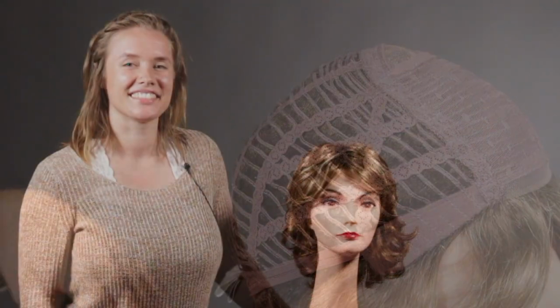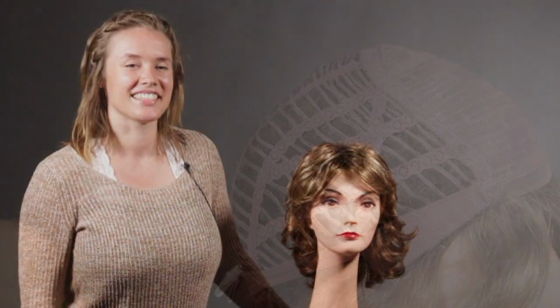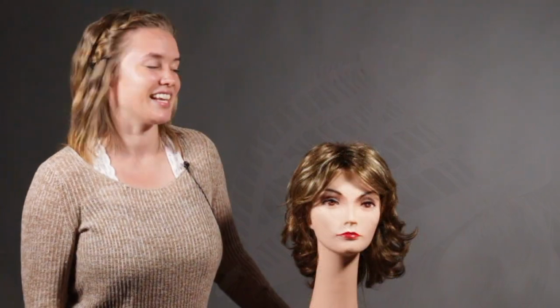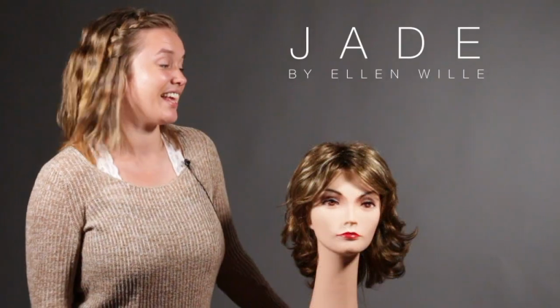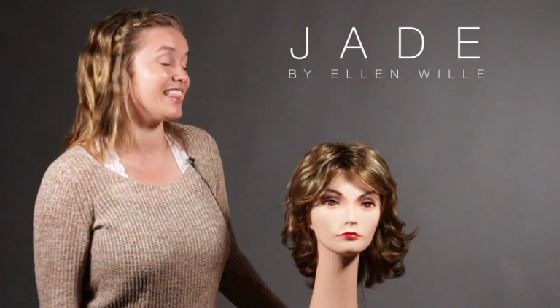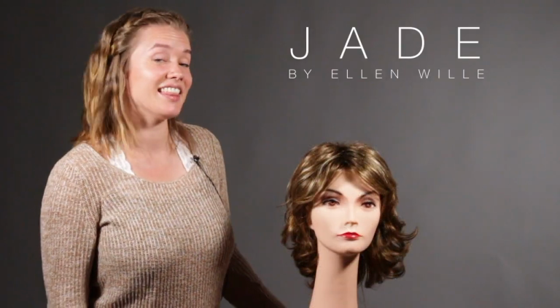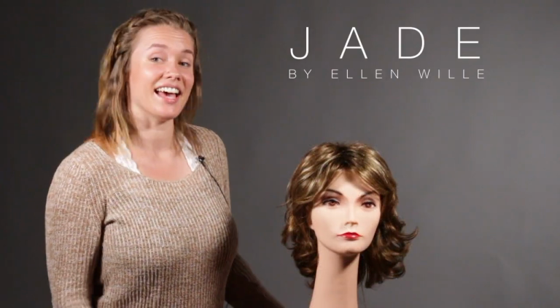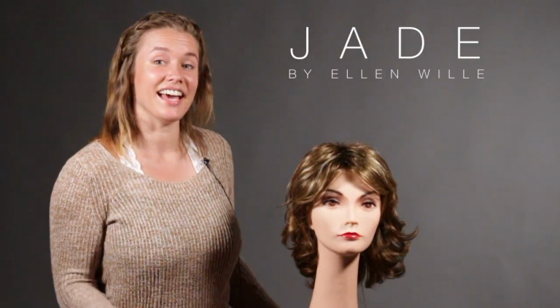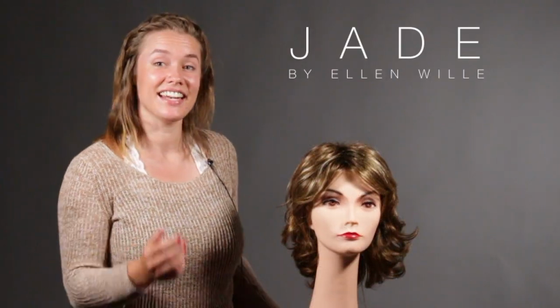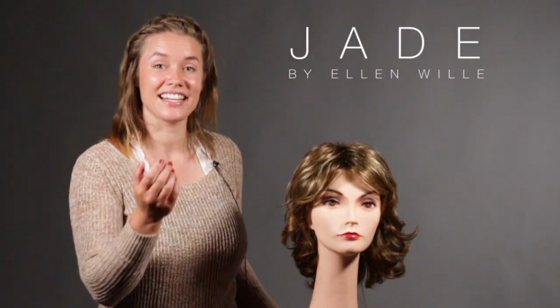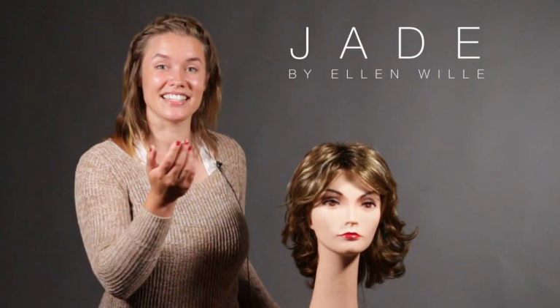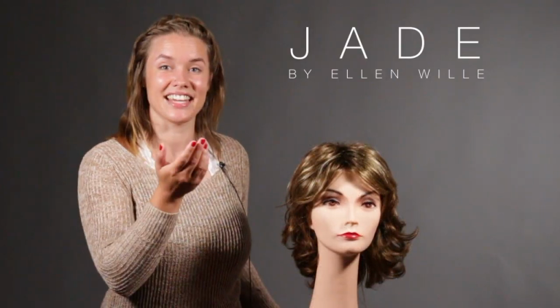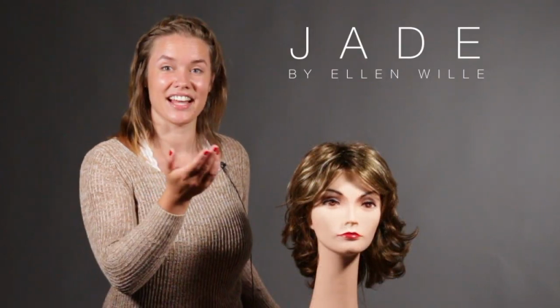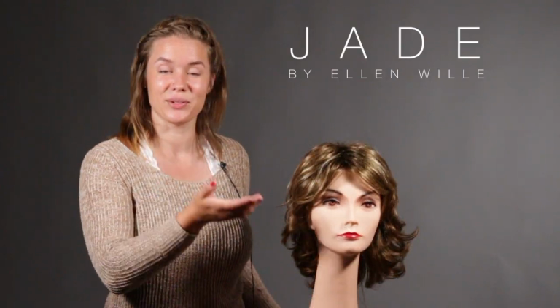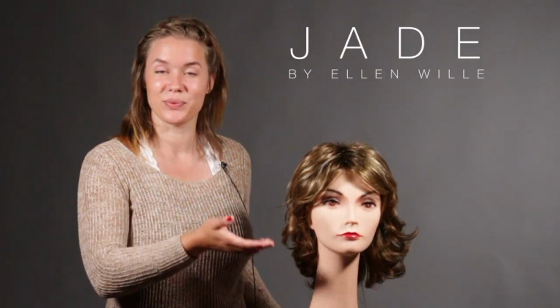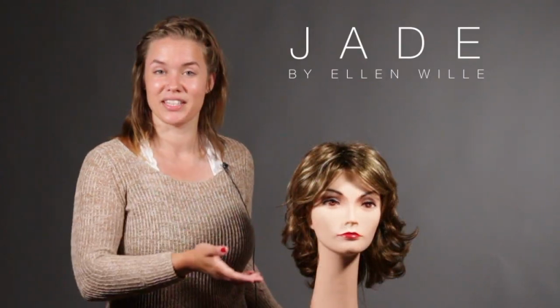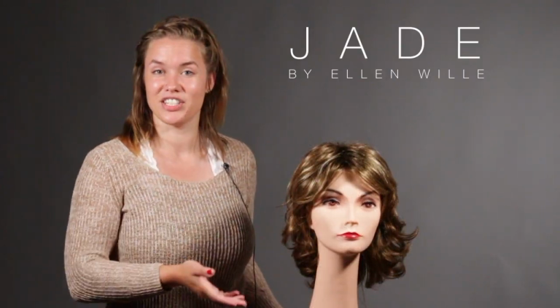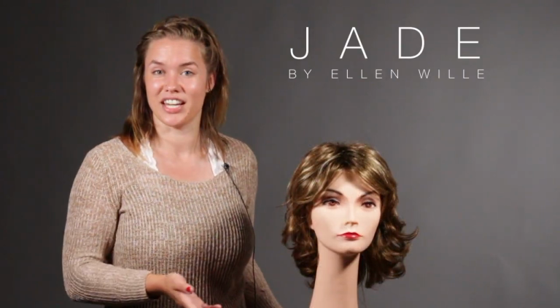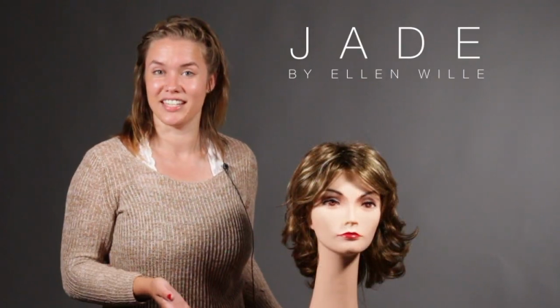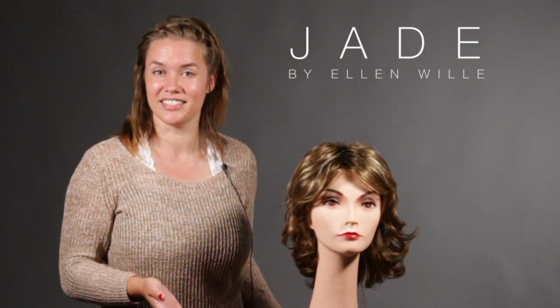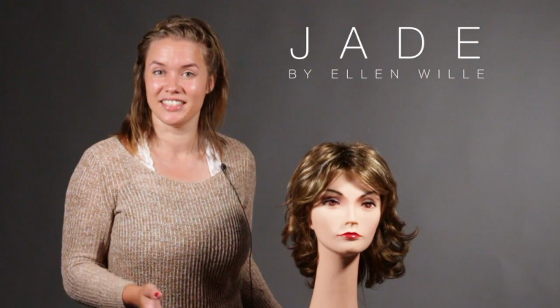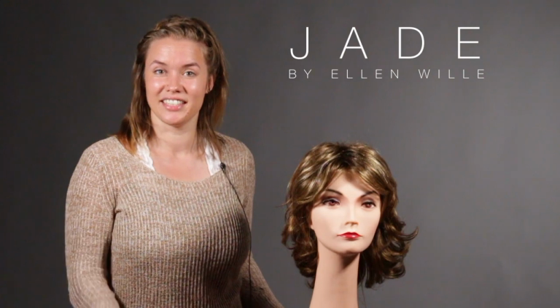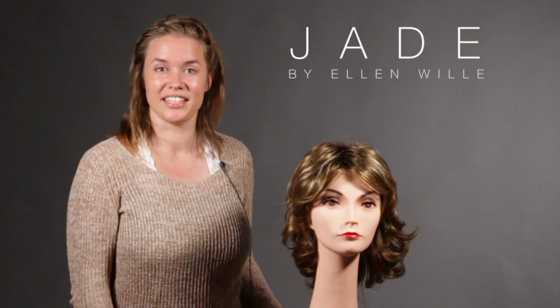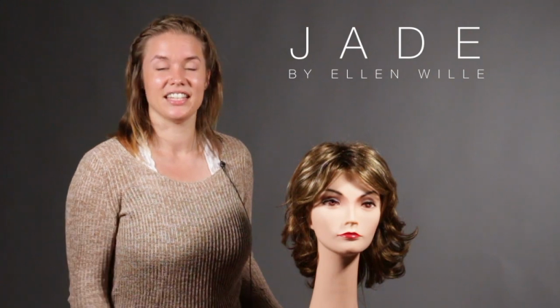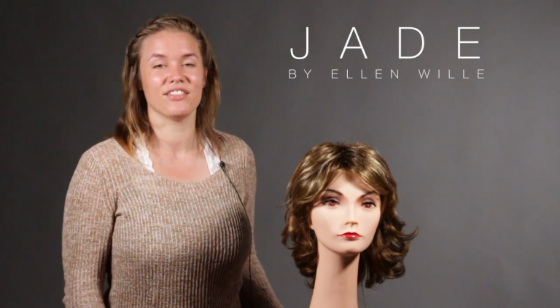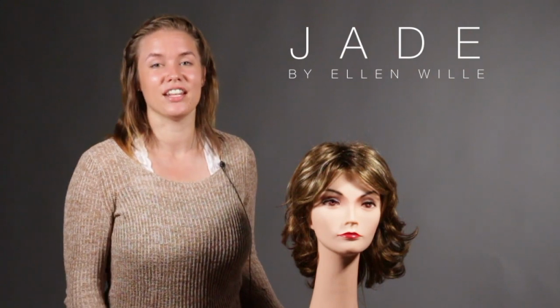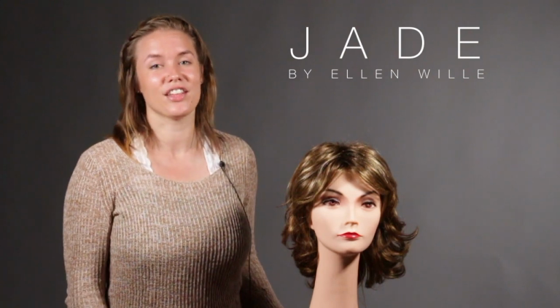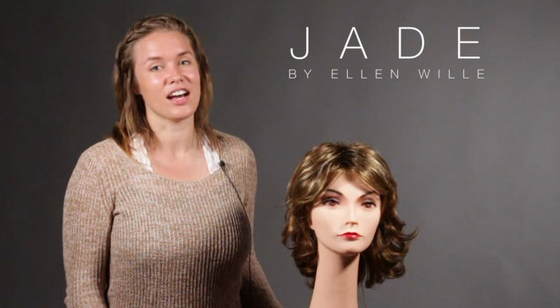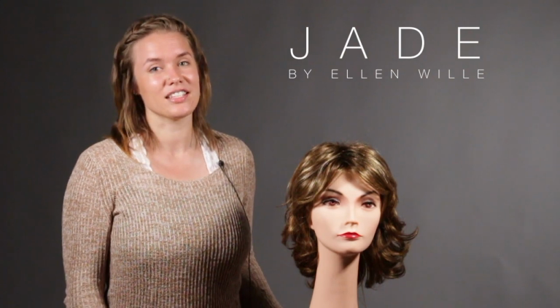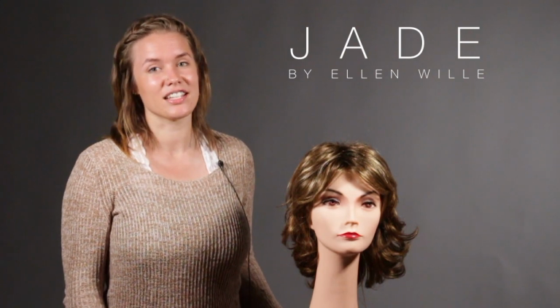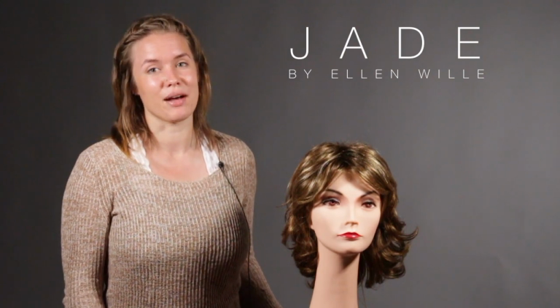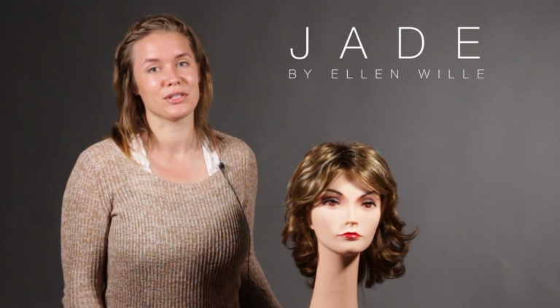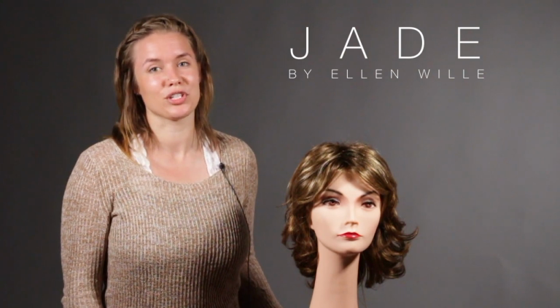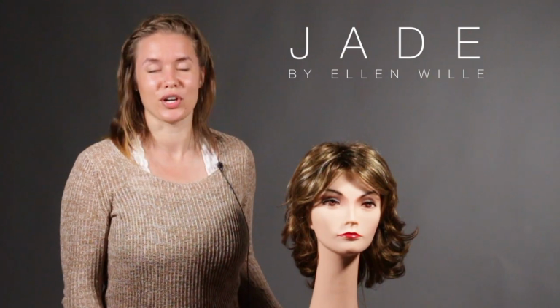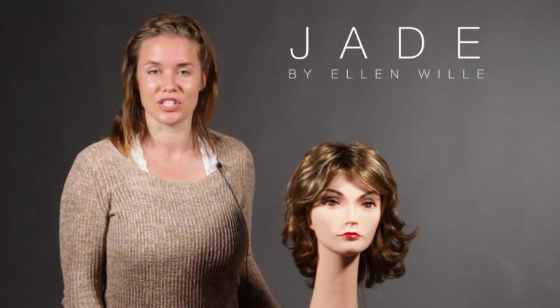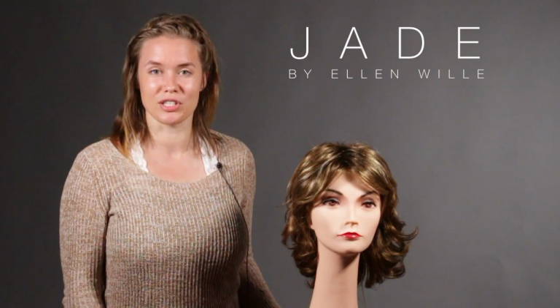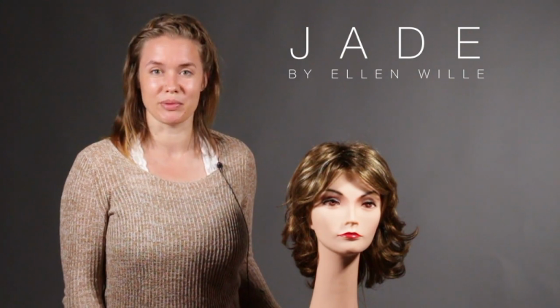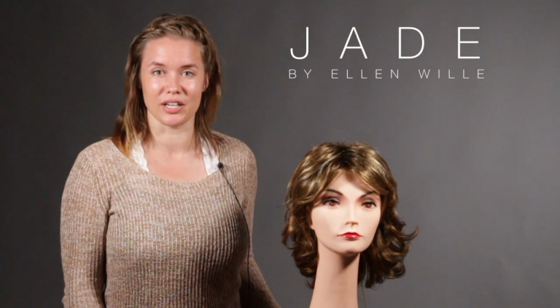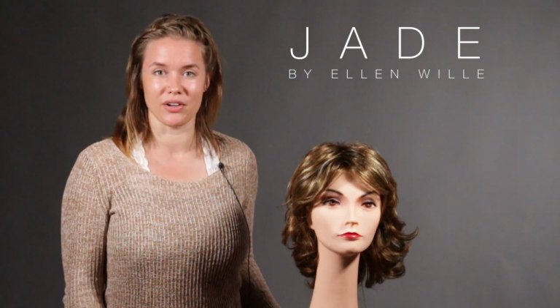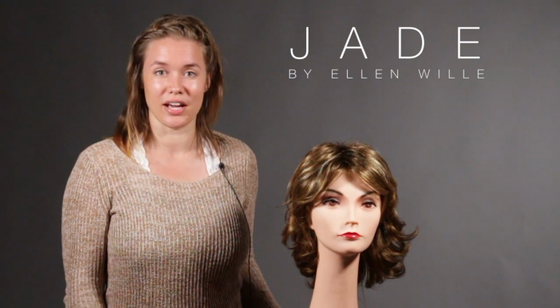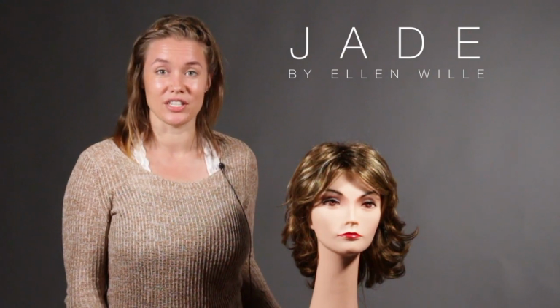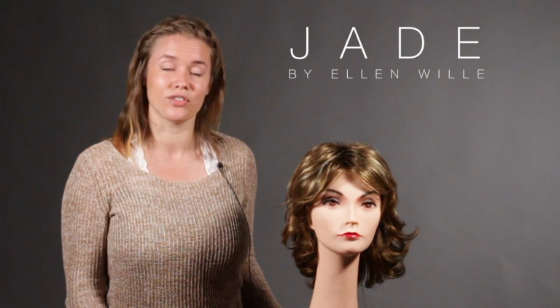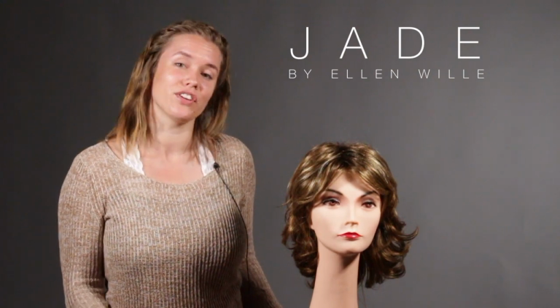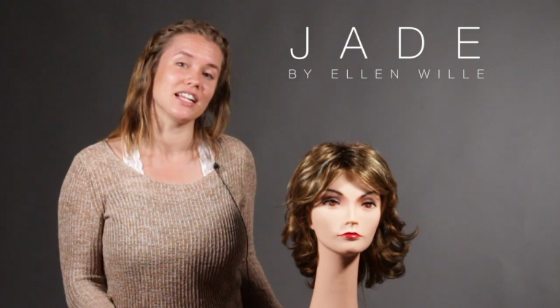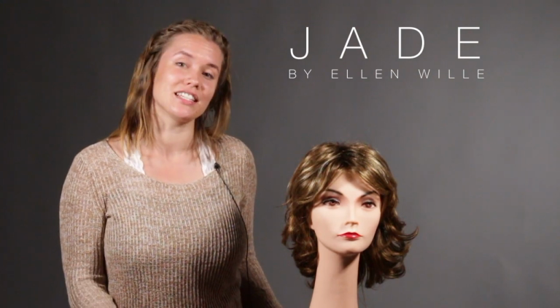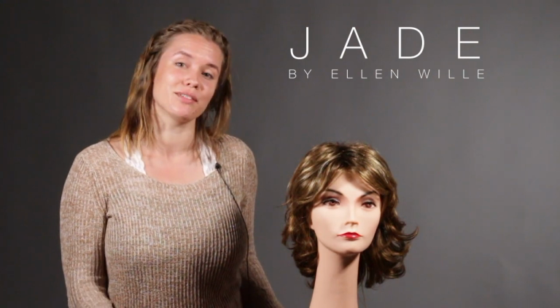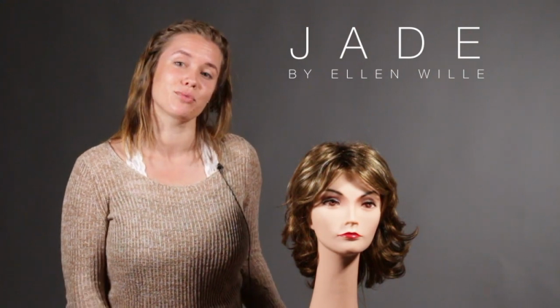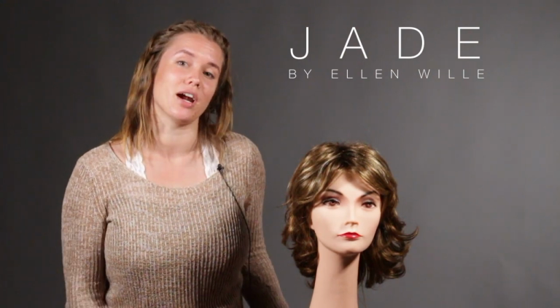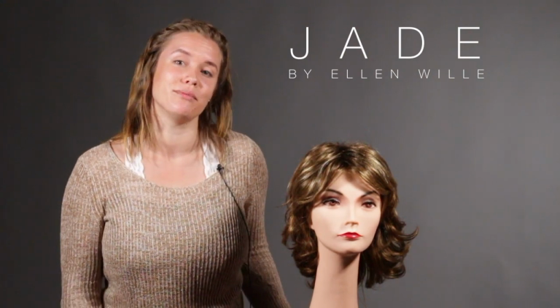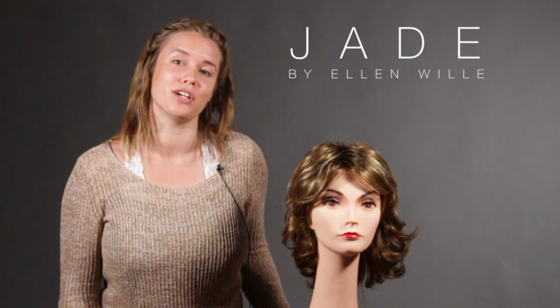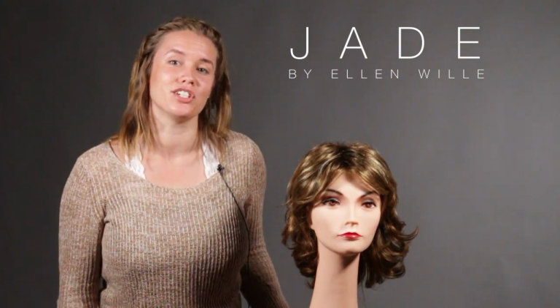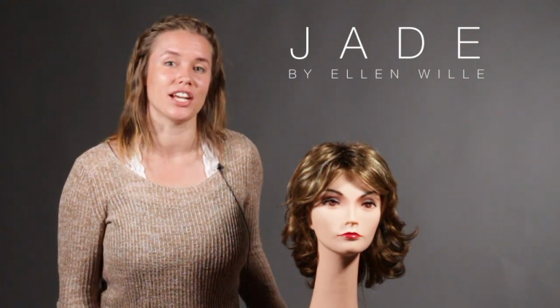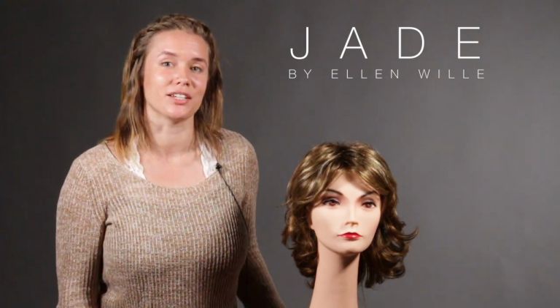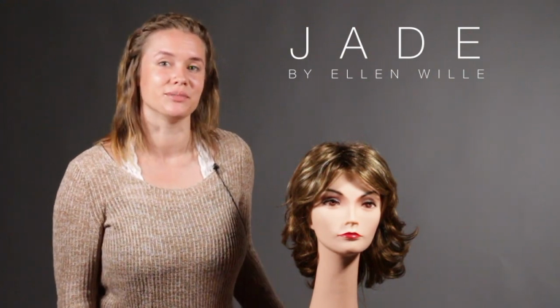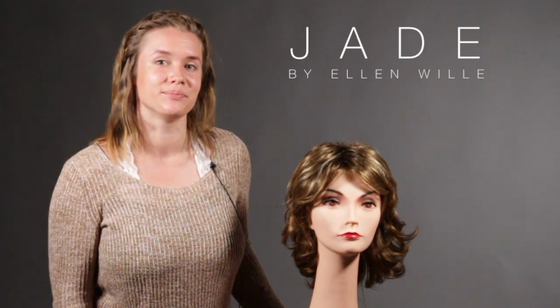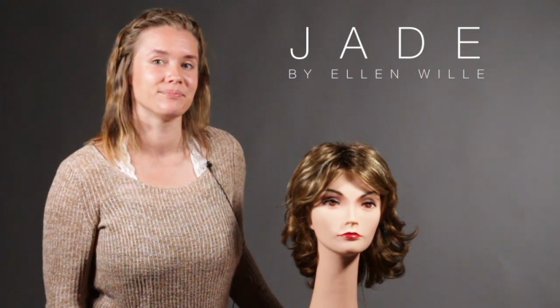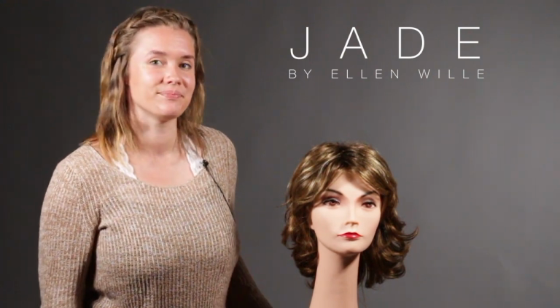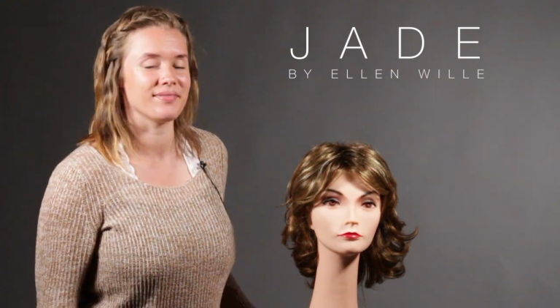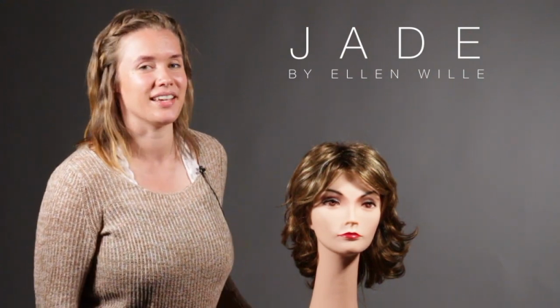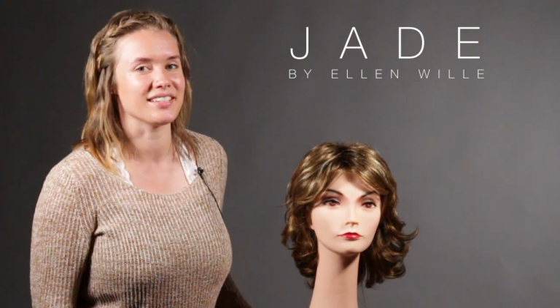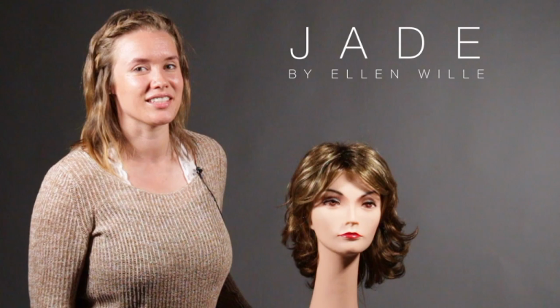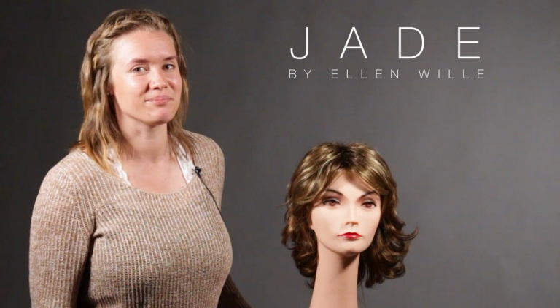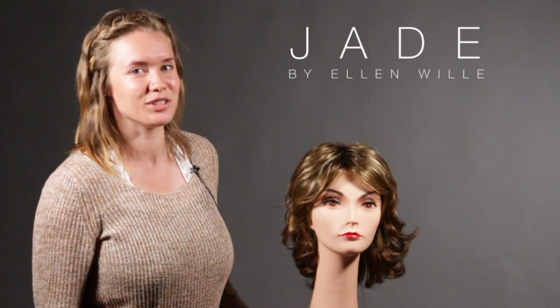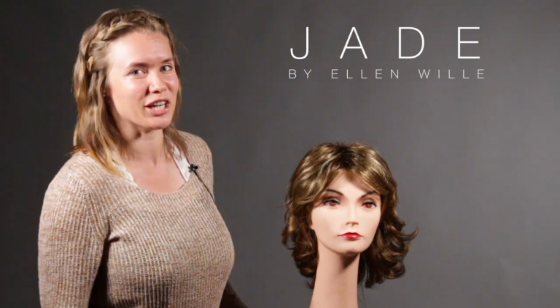And that is the Ellen Villa Jade. Leave any thoughts, comments, or questions below and don't forget to subscribe to our channel. Thanks, ciao.